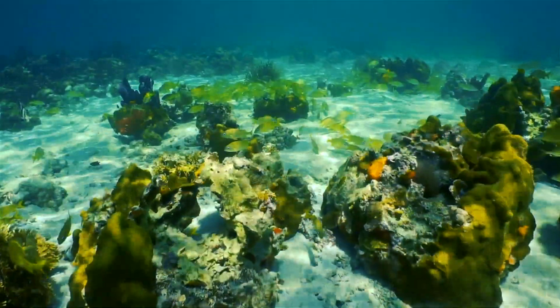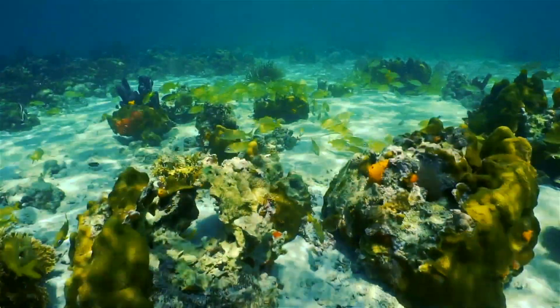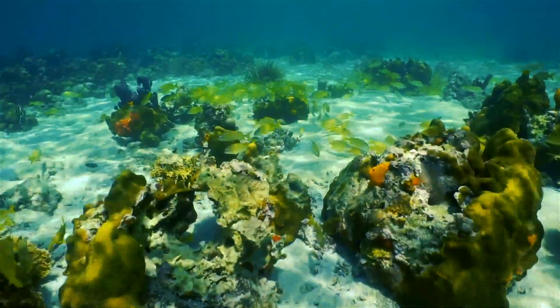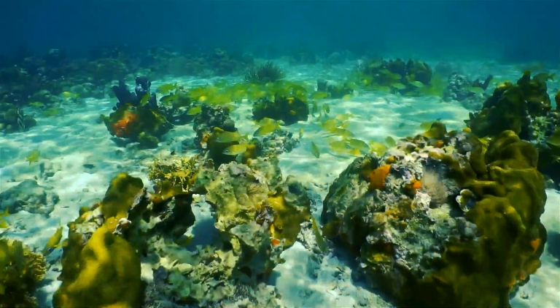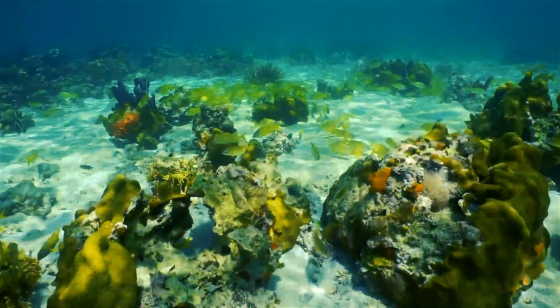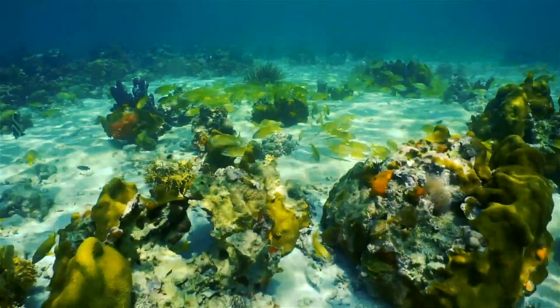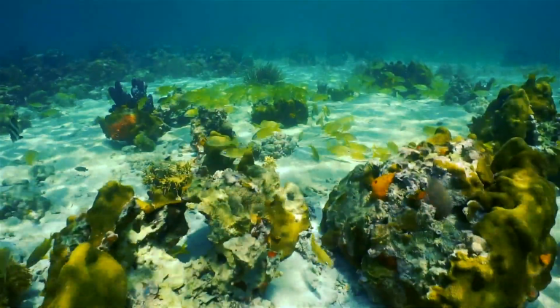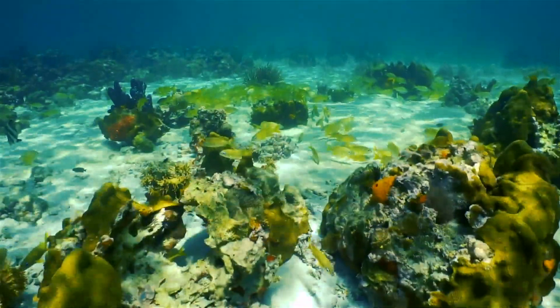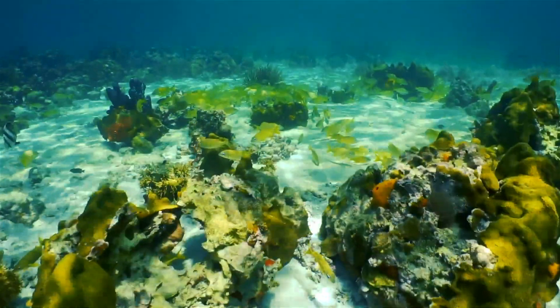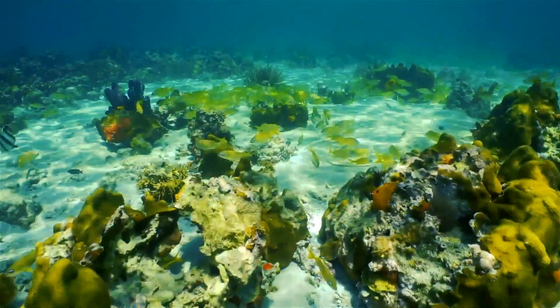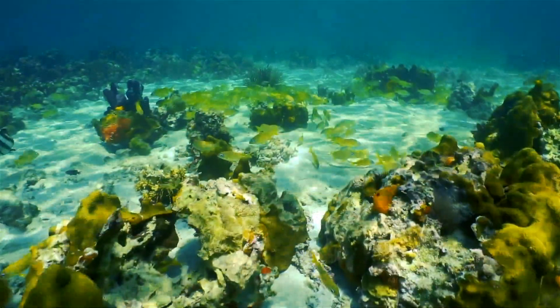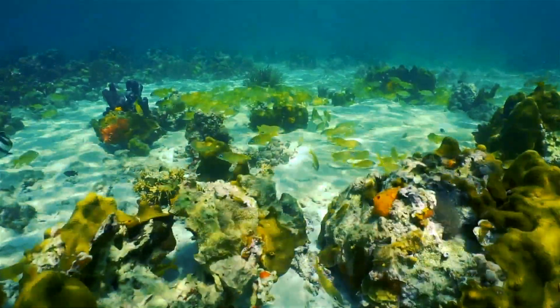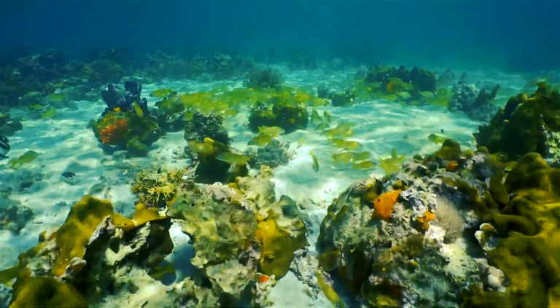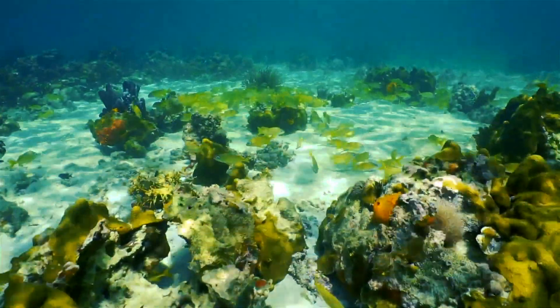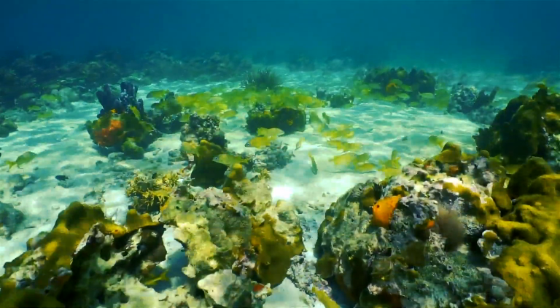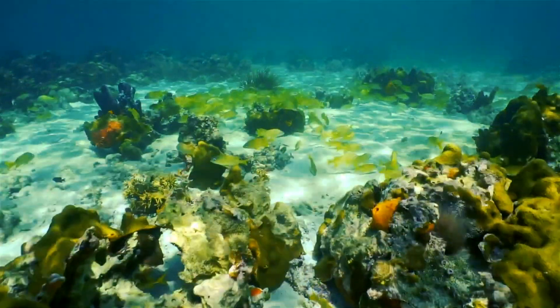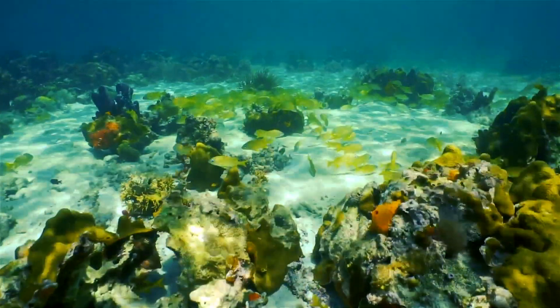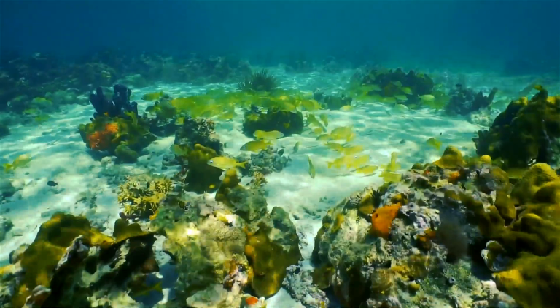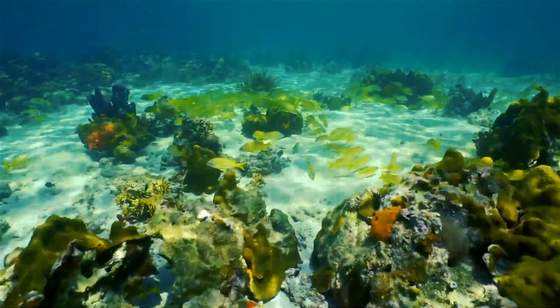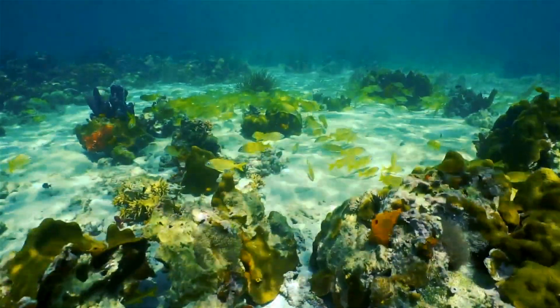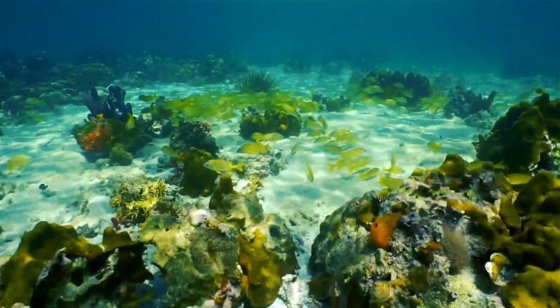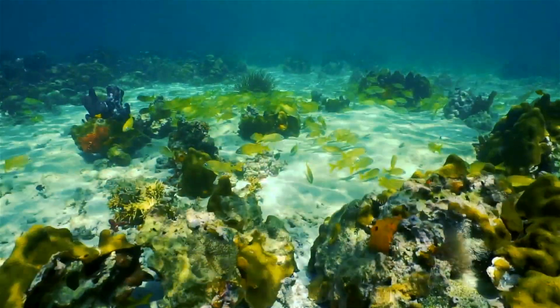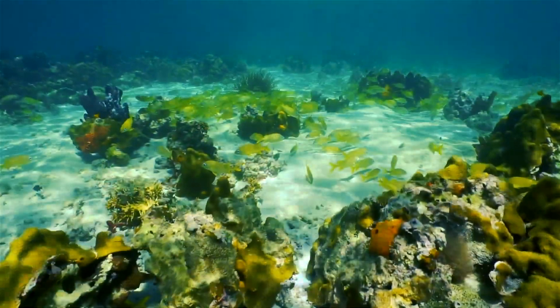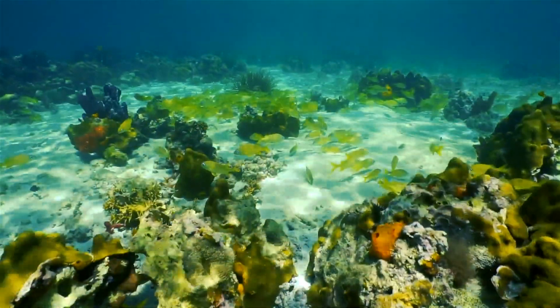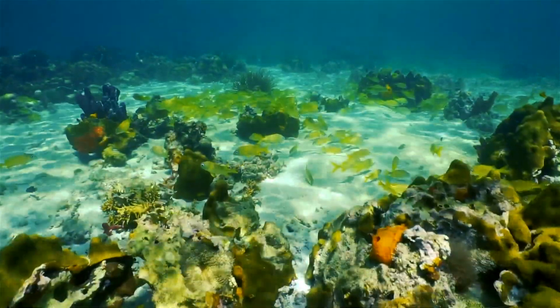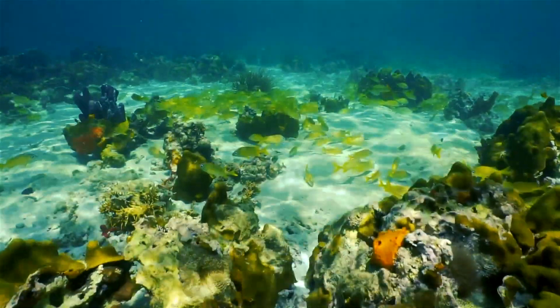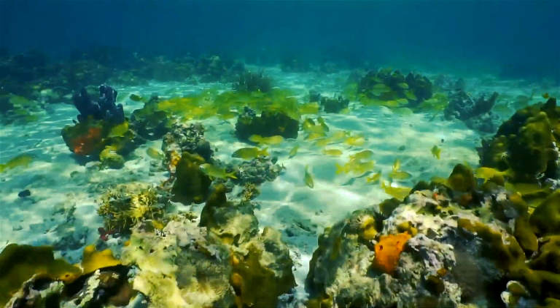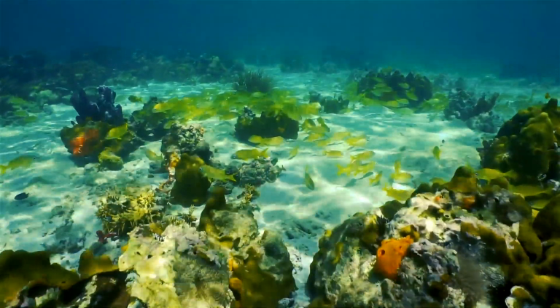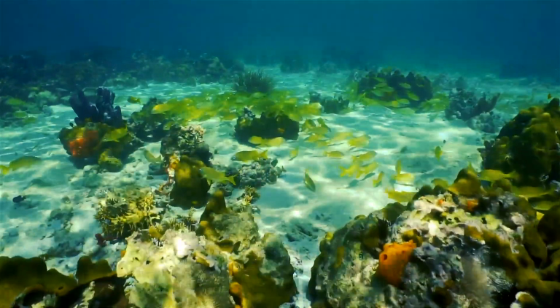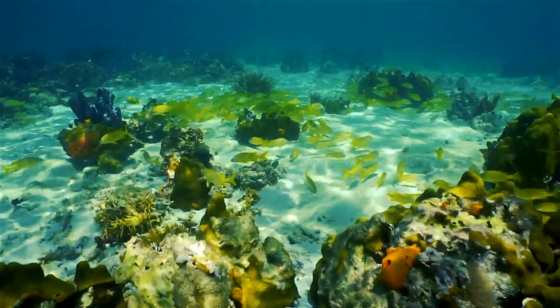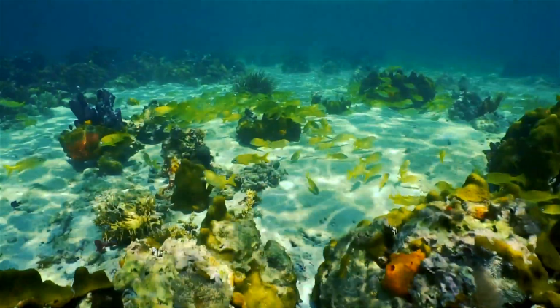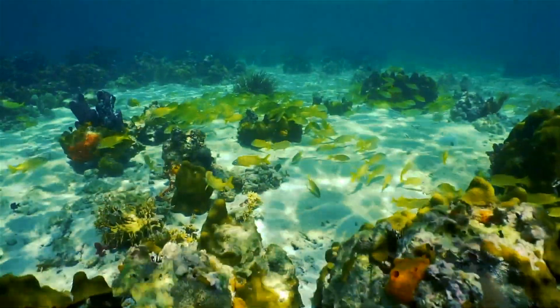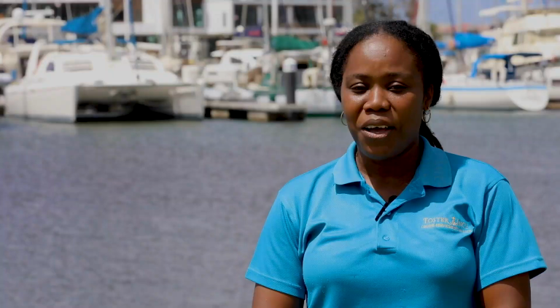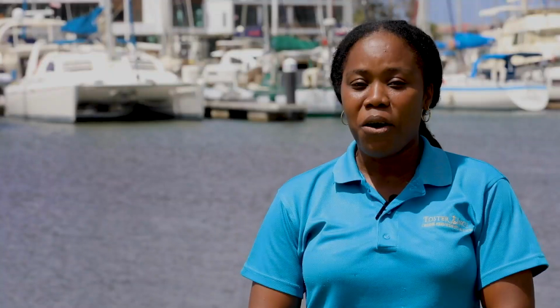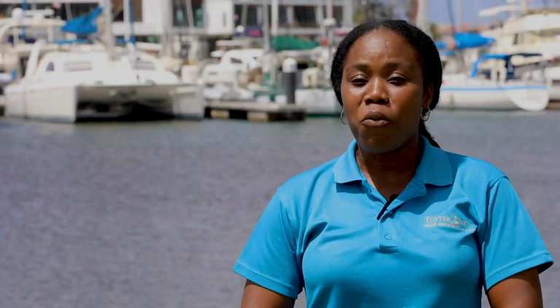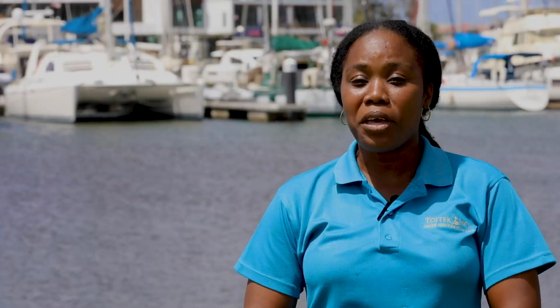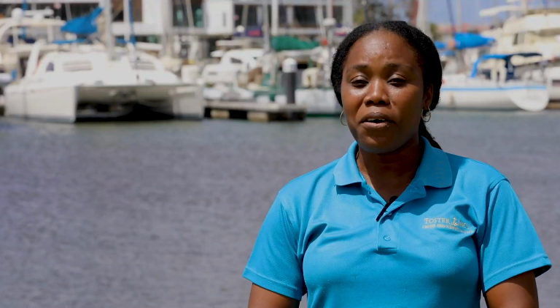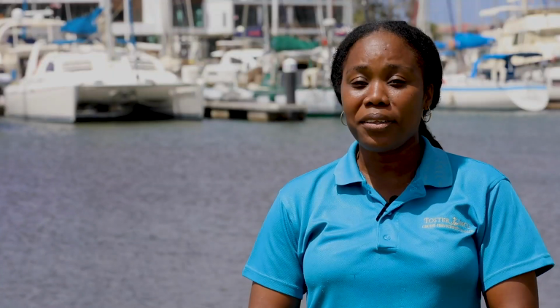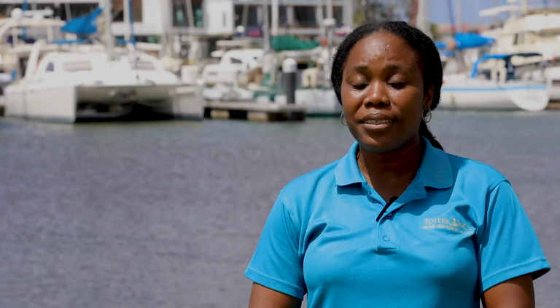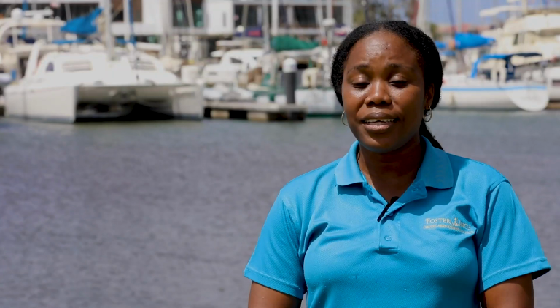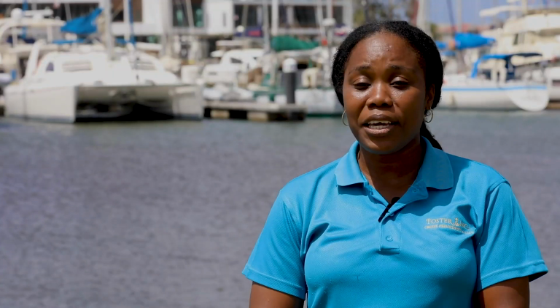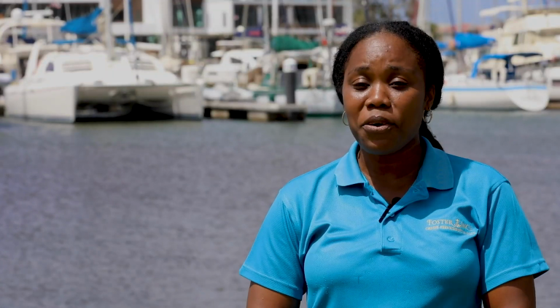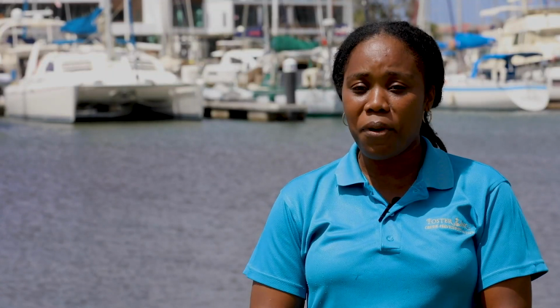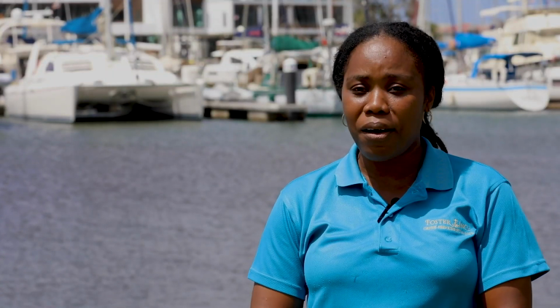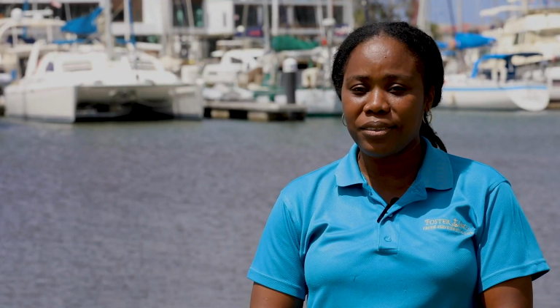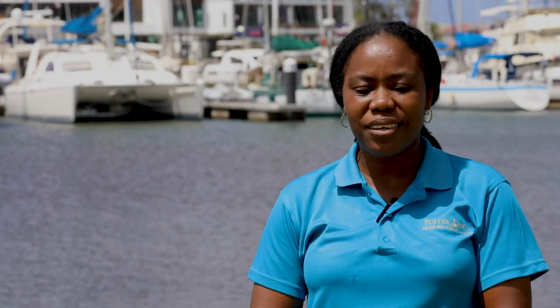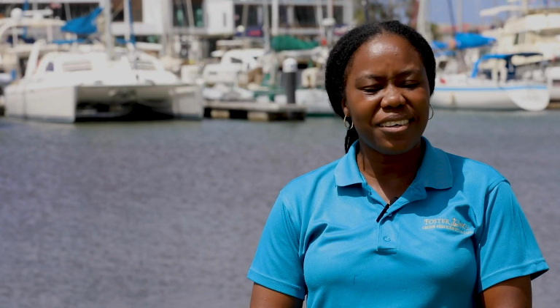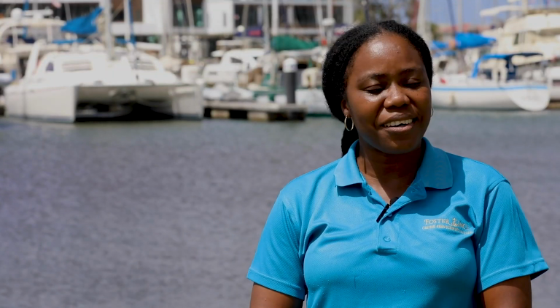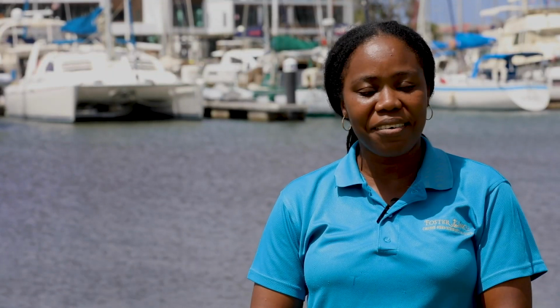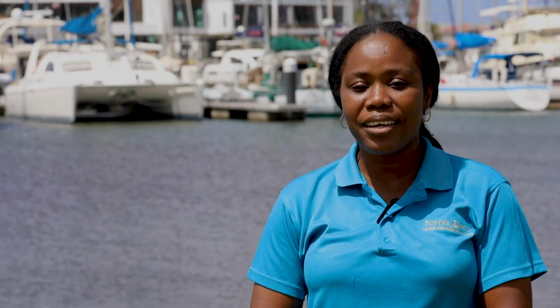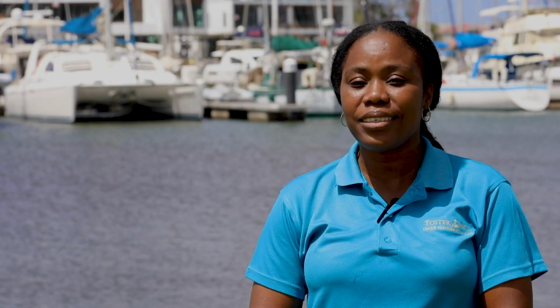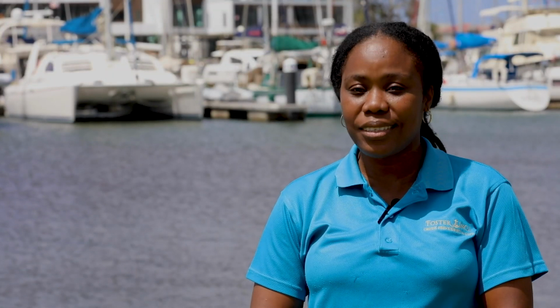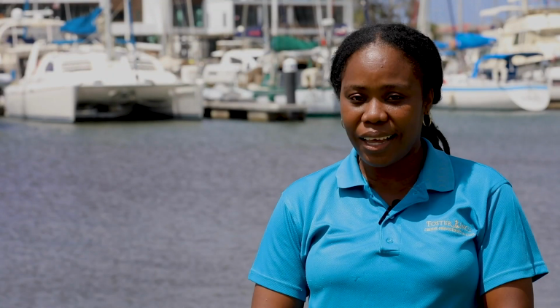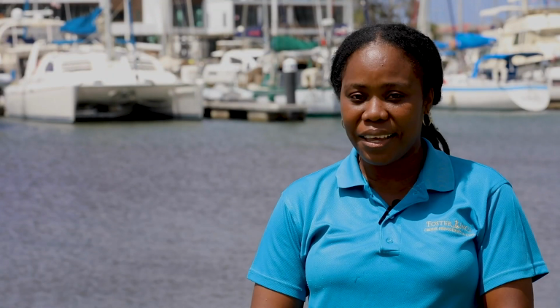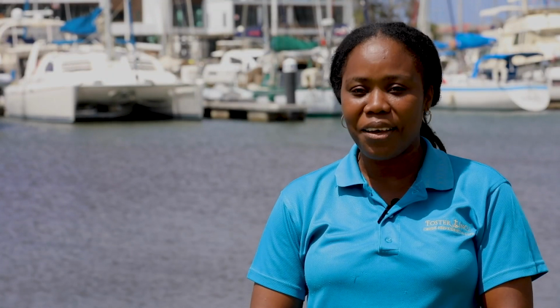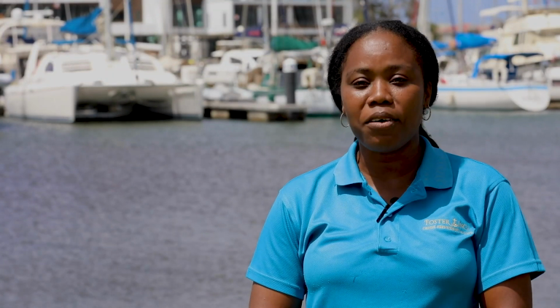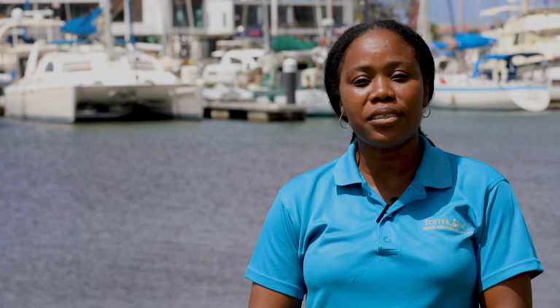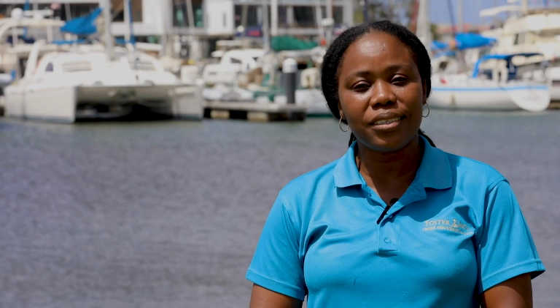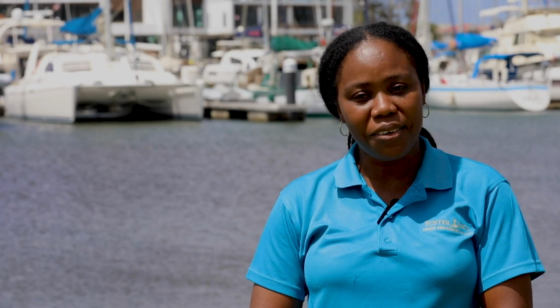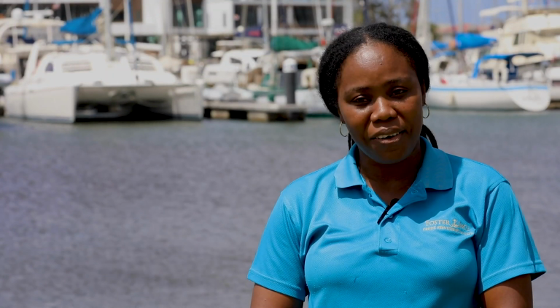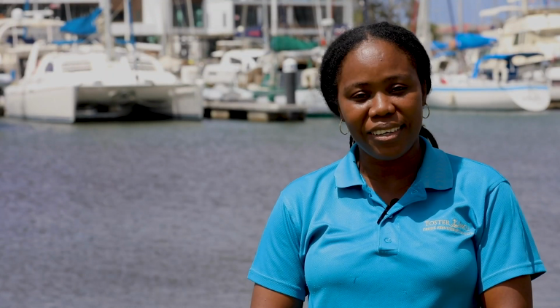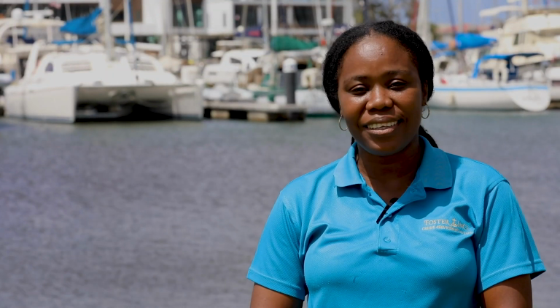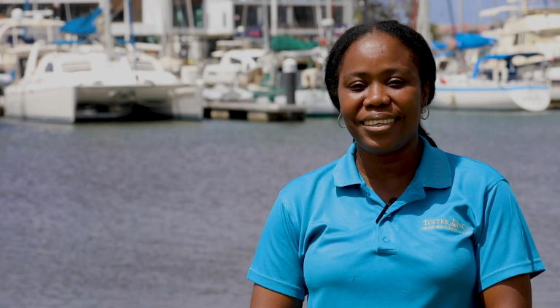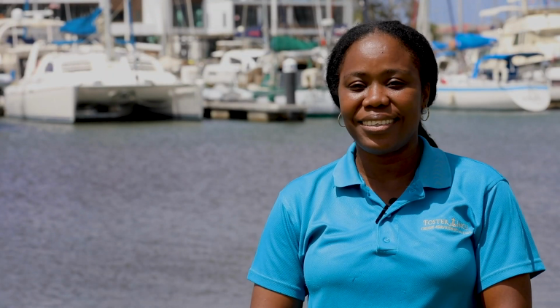St. Lucia has some fantastic reefs. We're going to take you out on a great day of snorkeling.